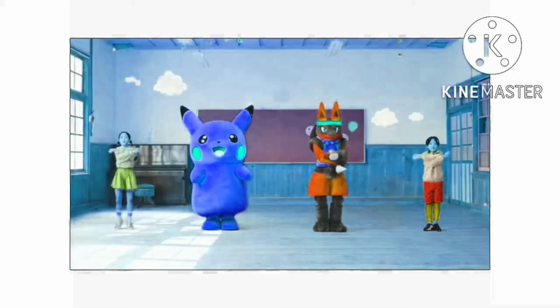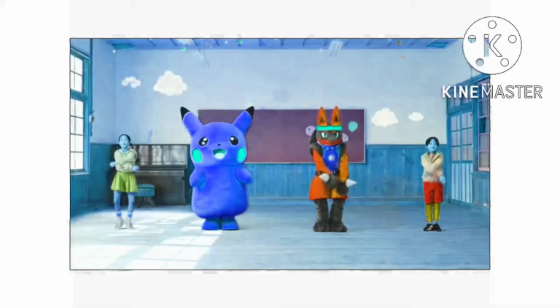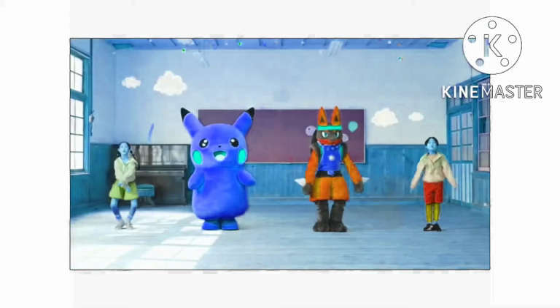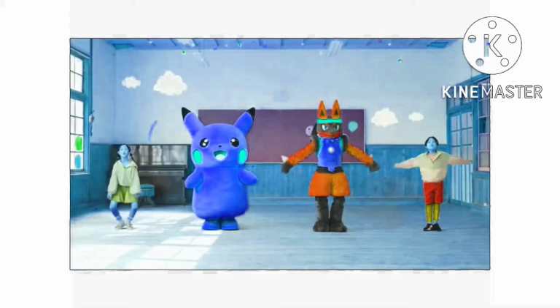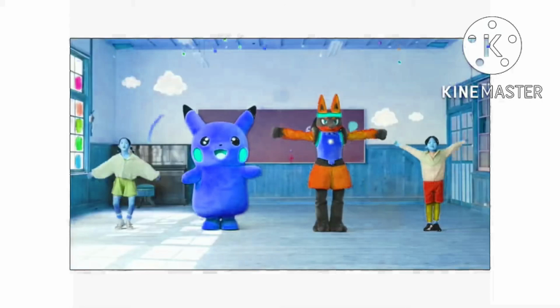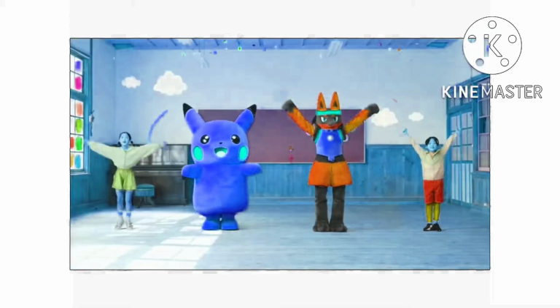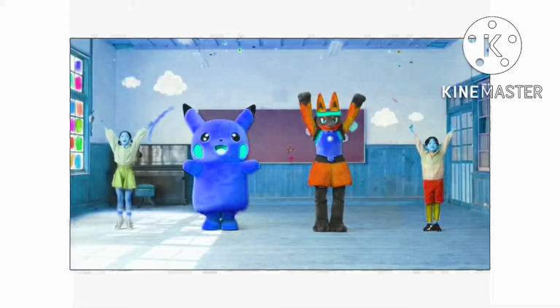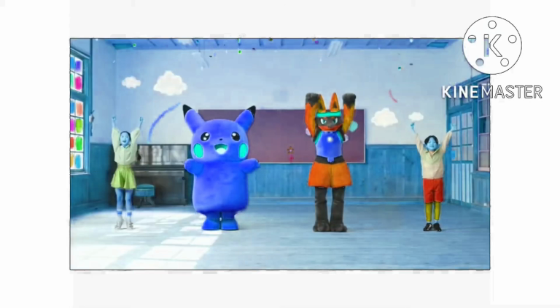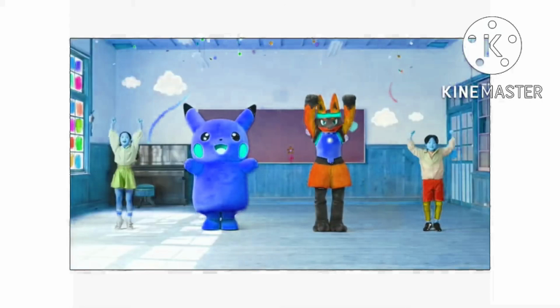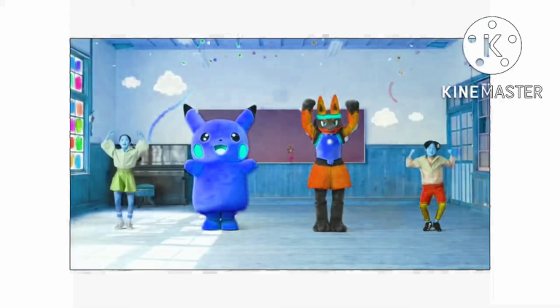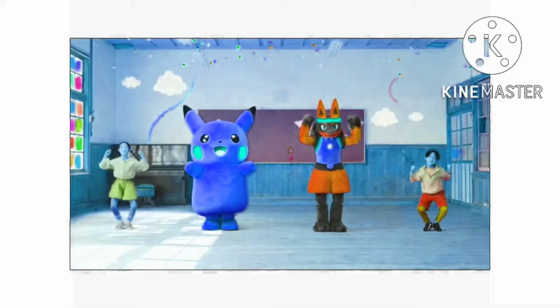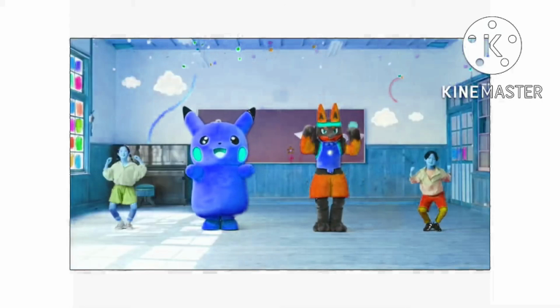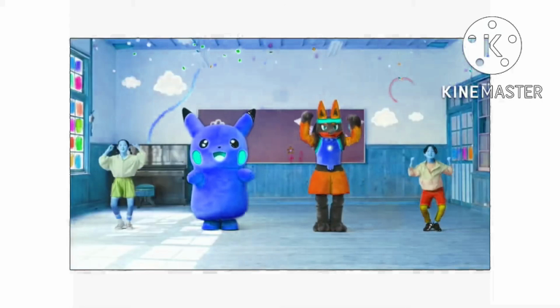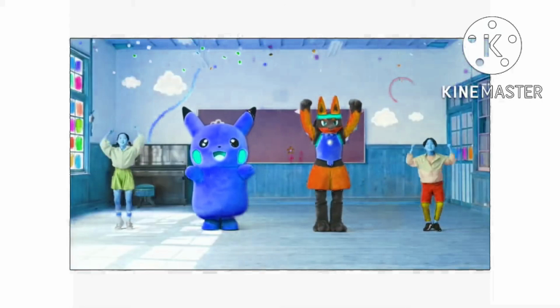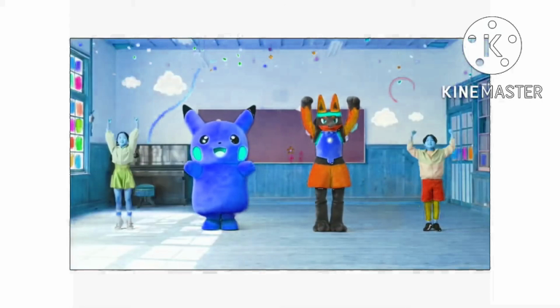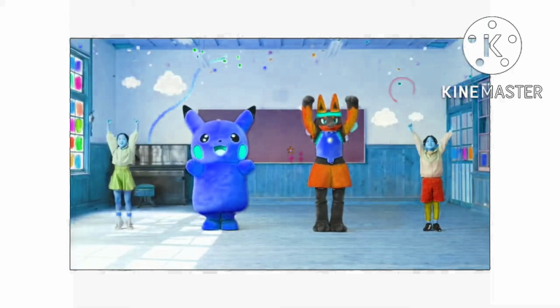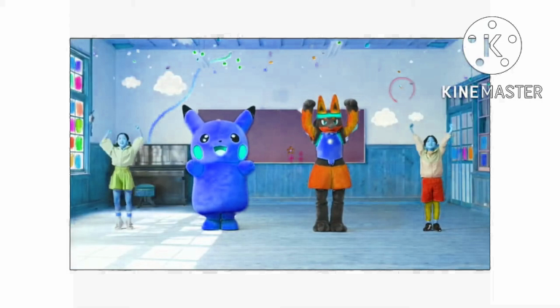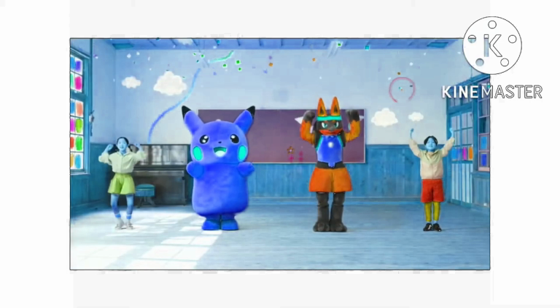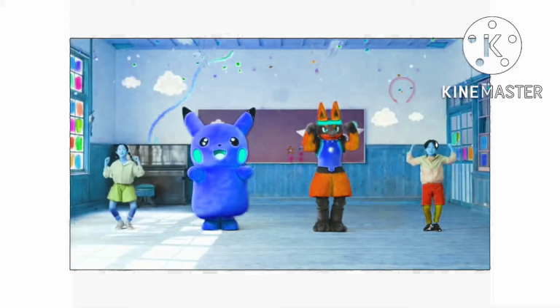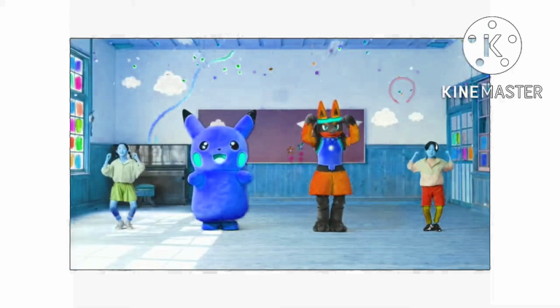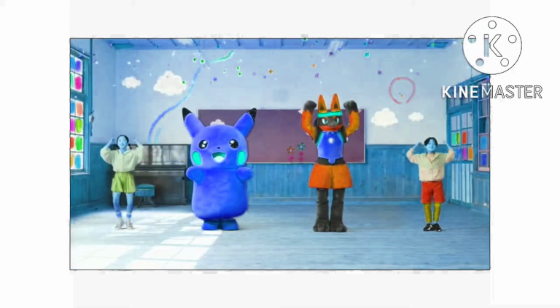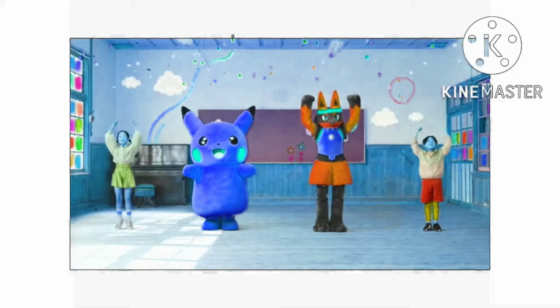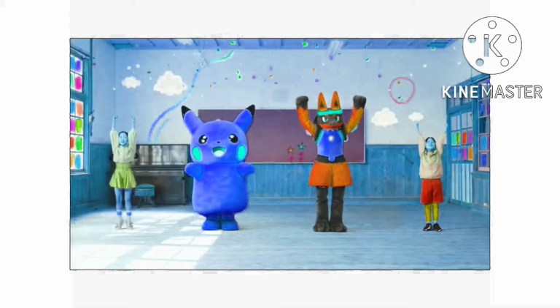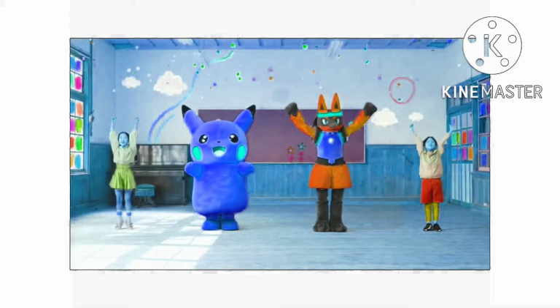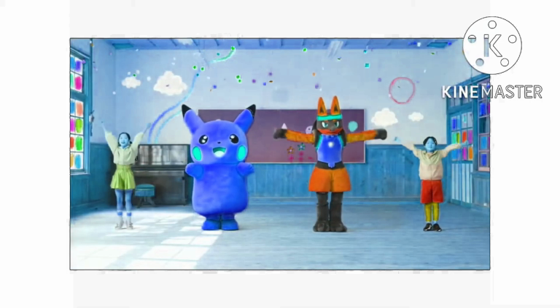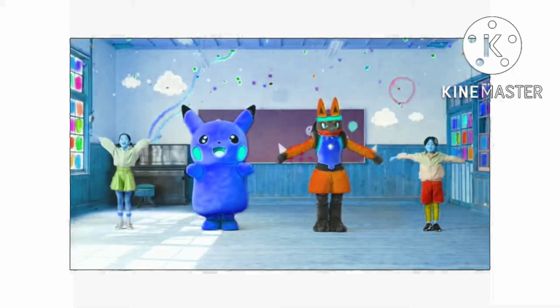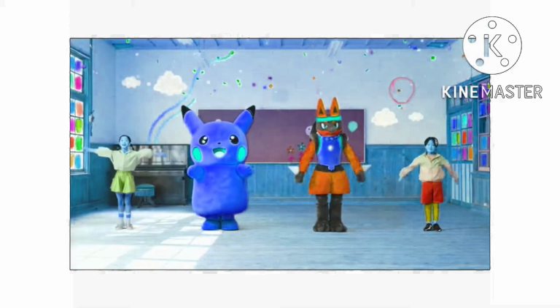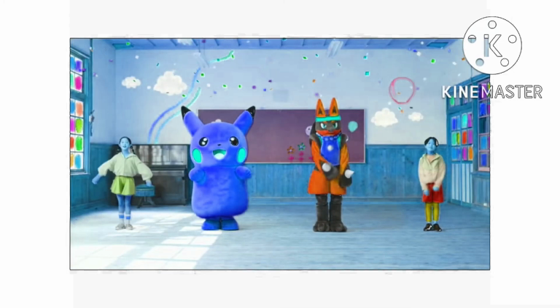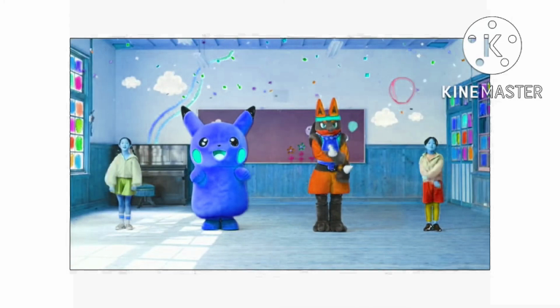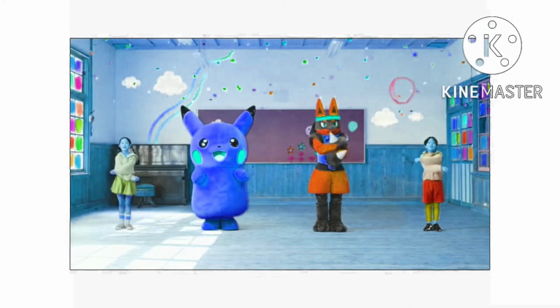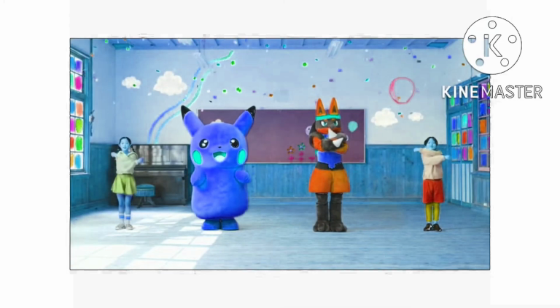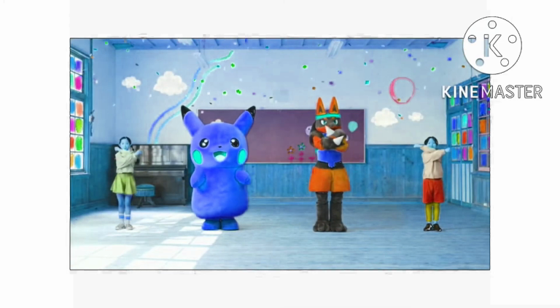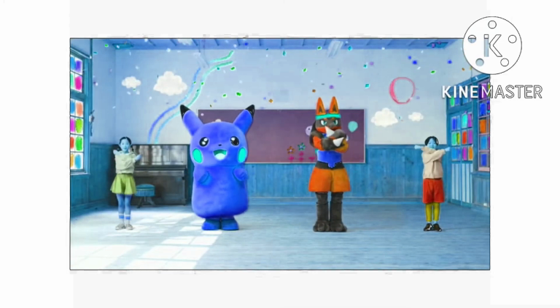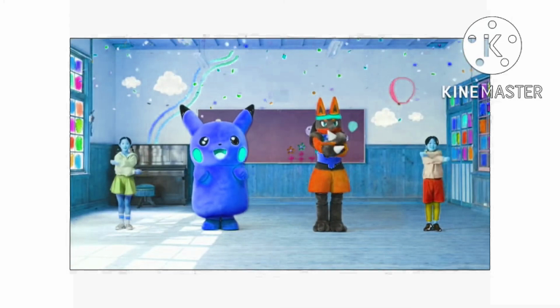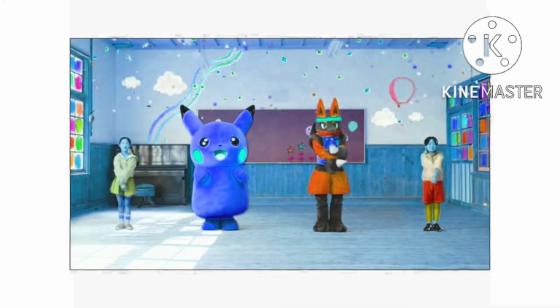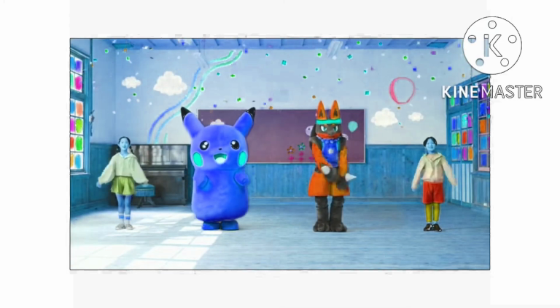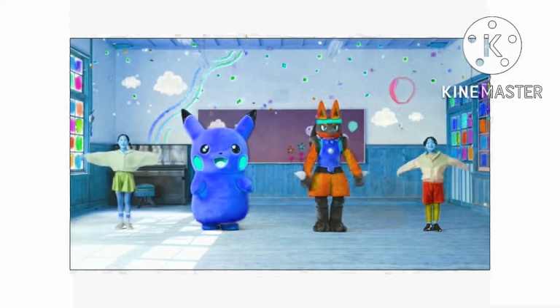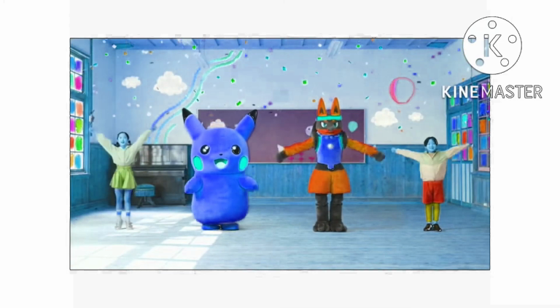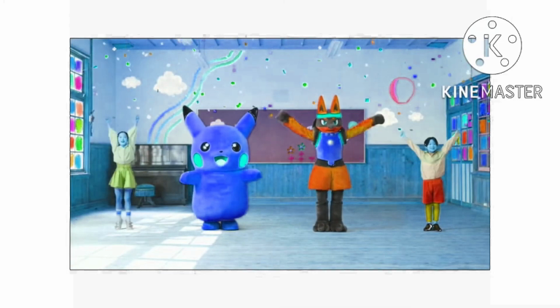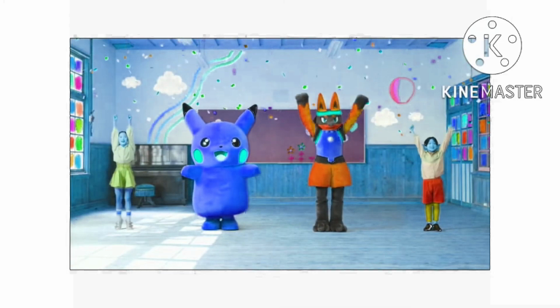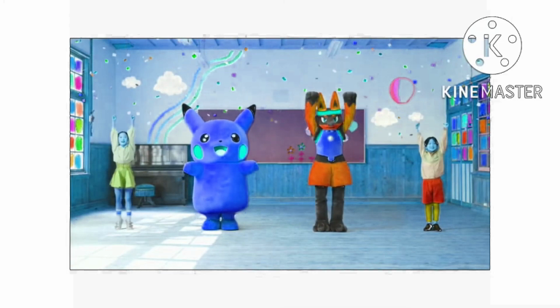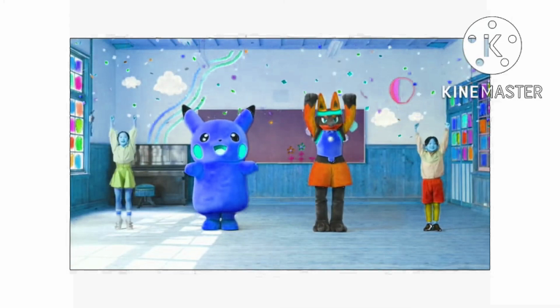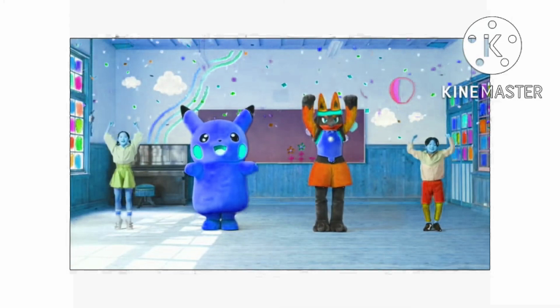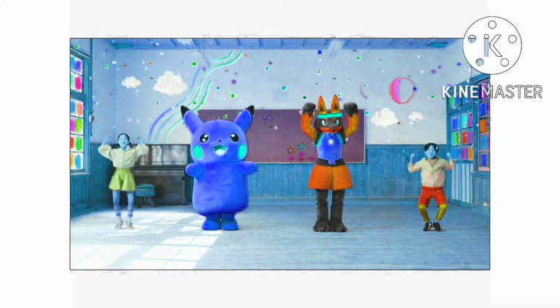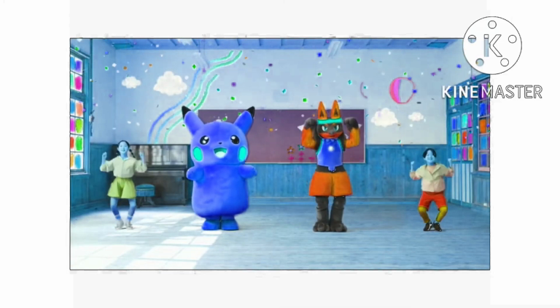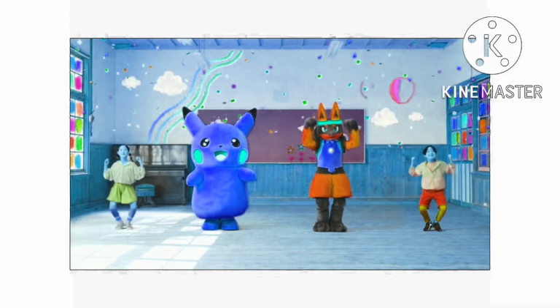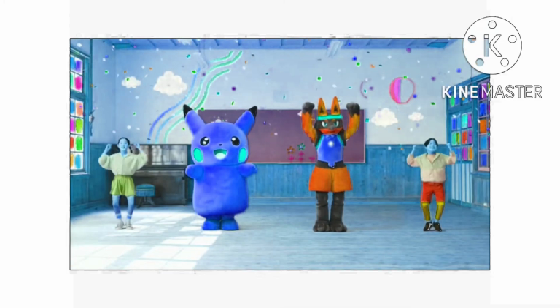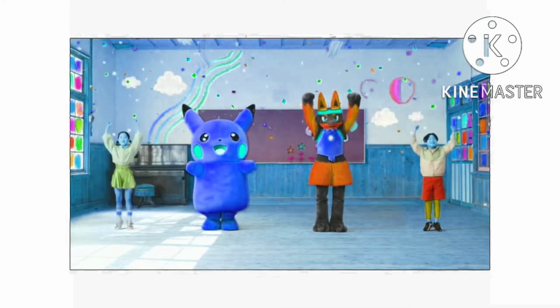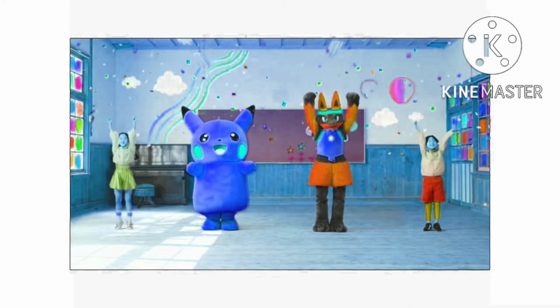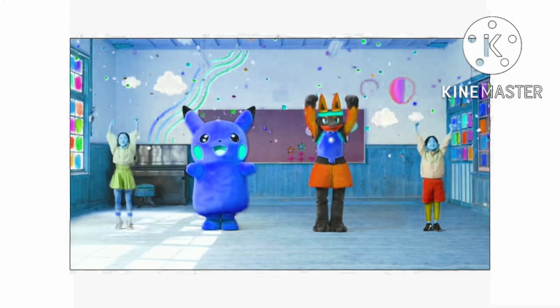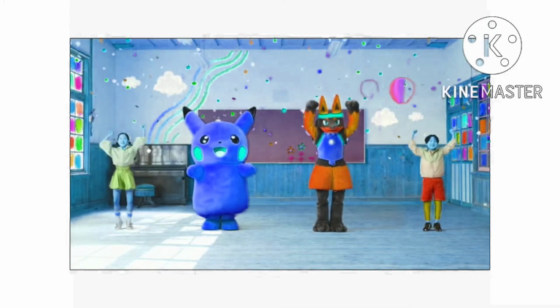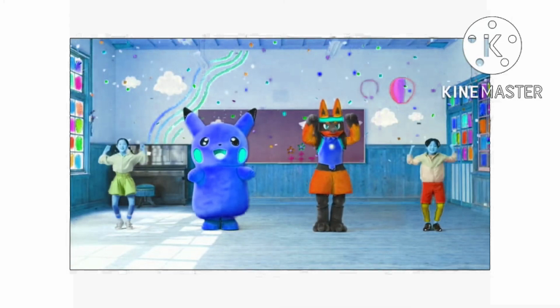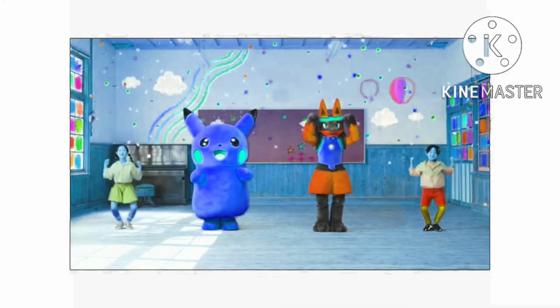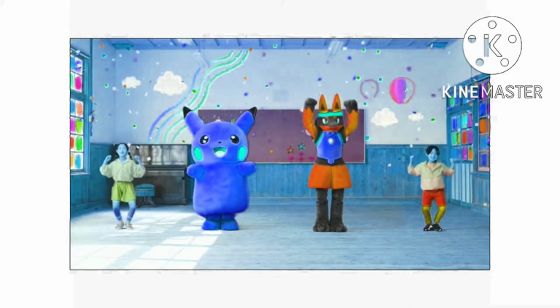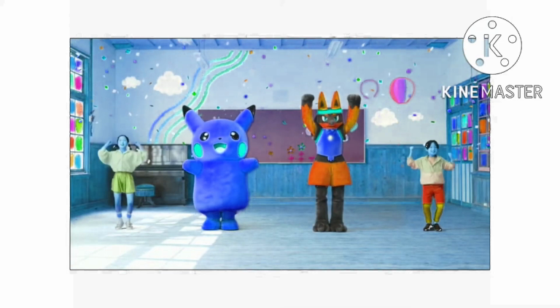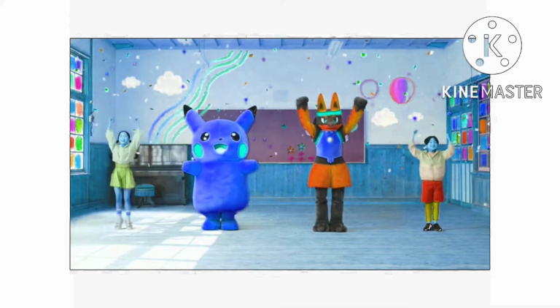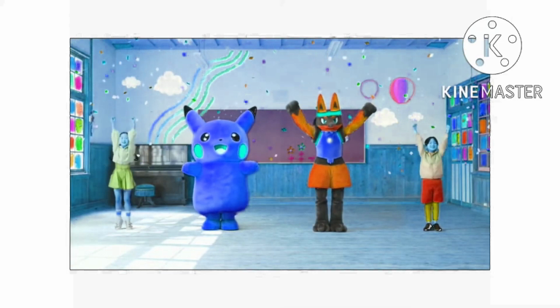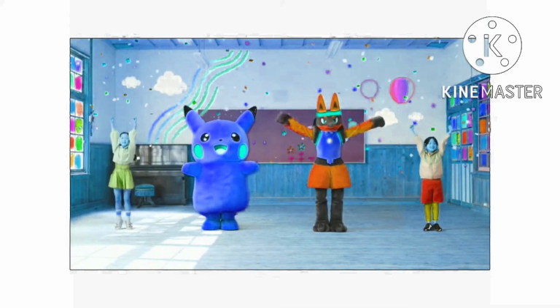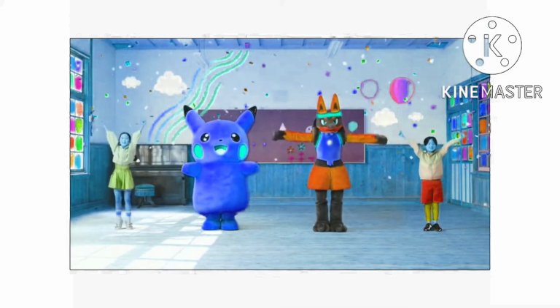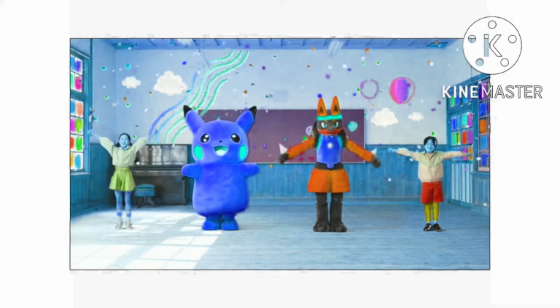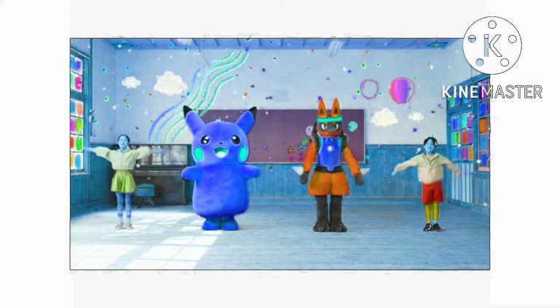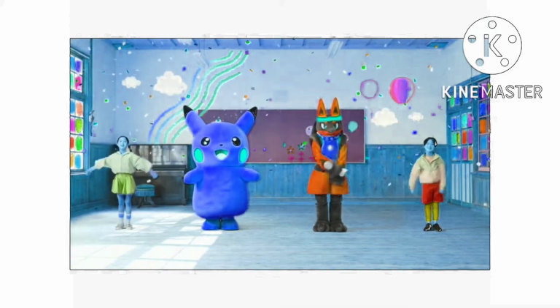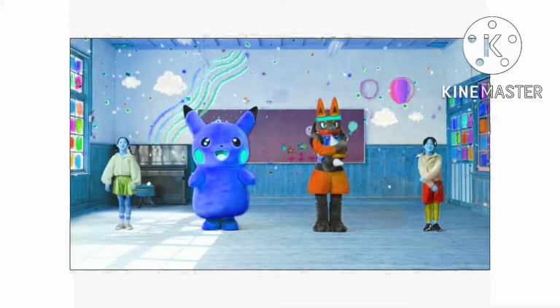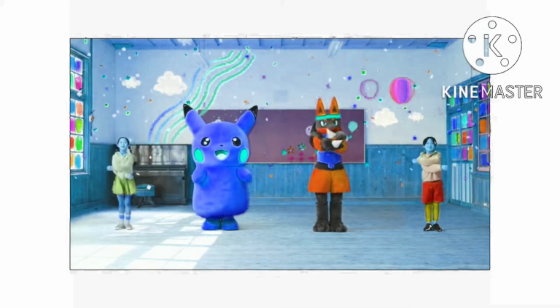Arms up, bend your legs, arms down. And five, six, seven, eight.